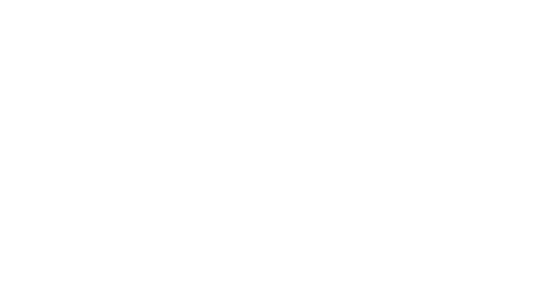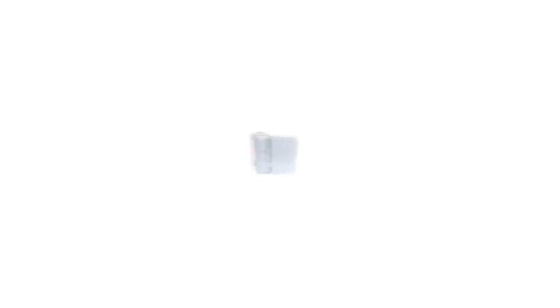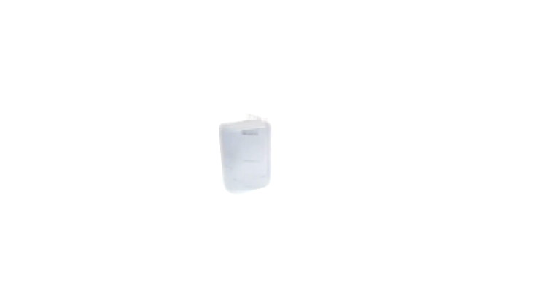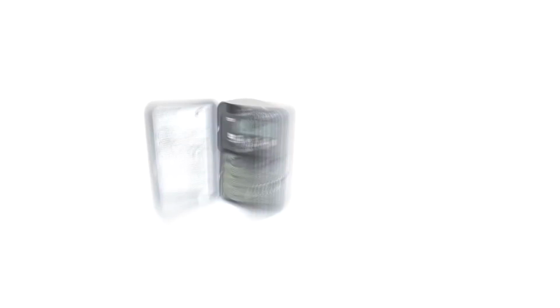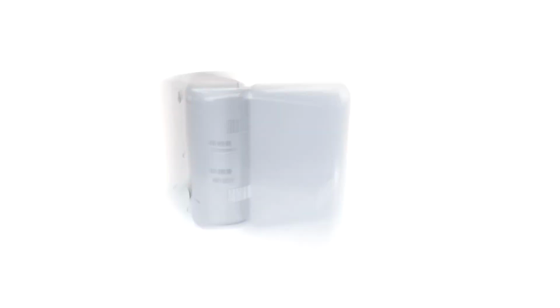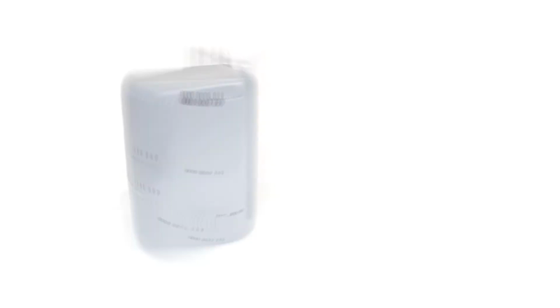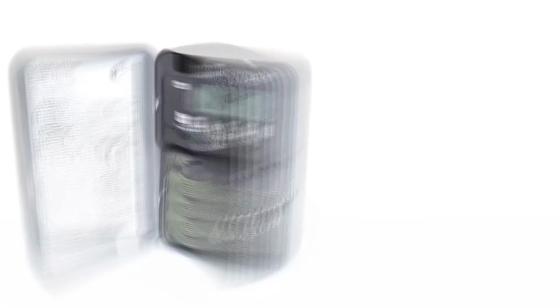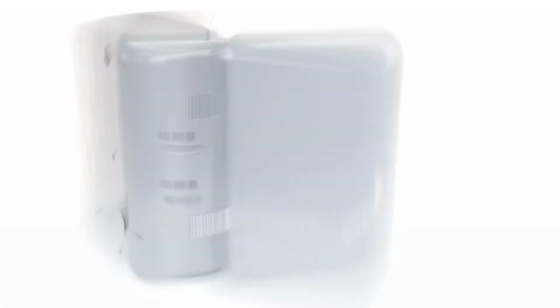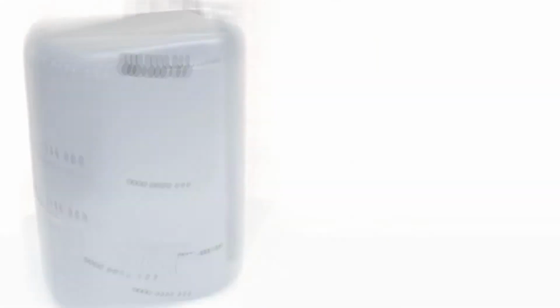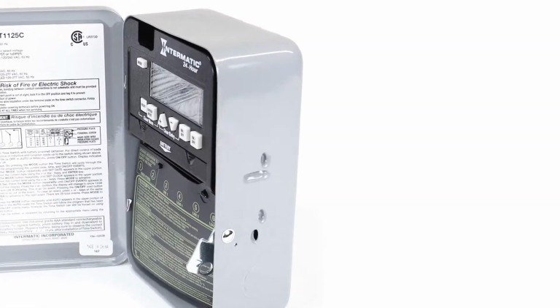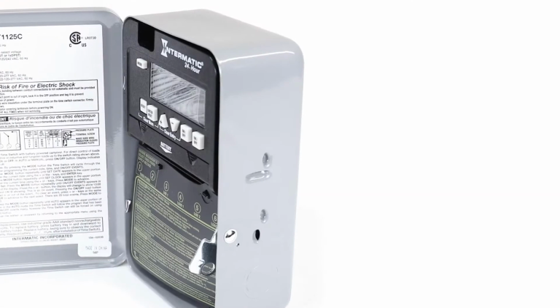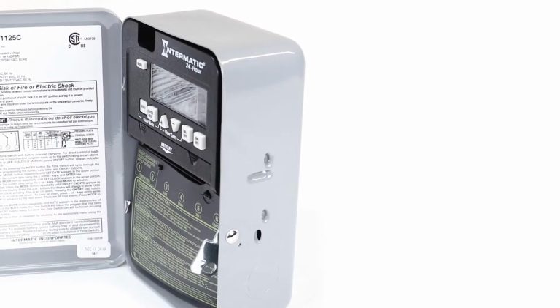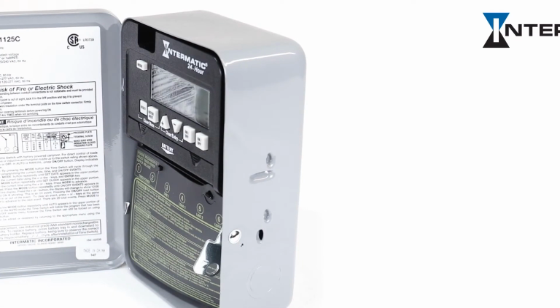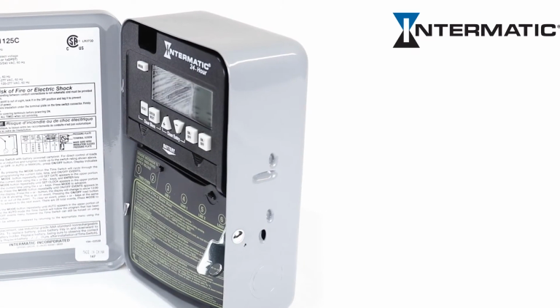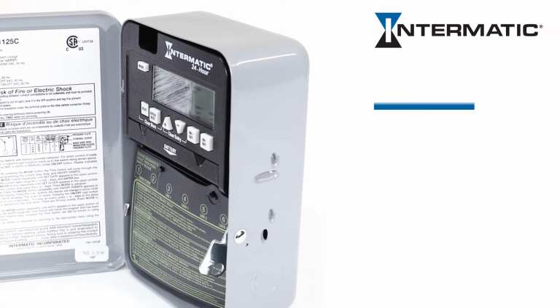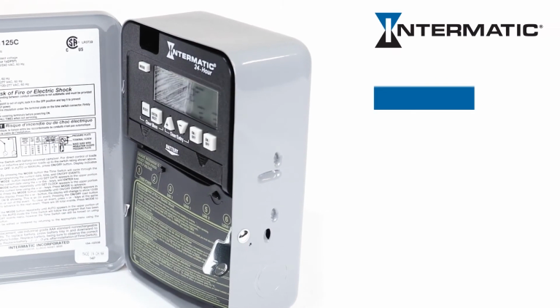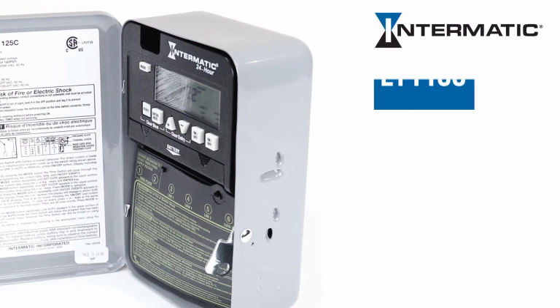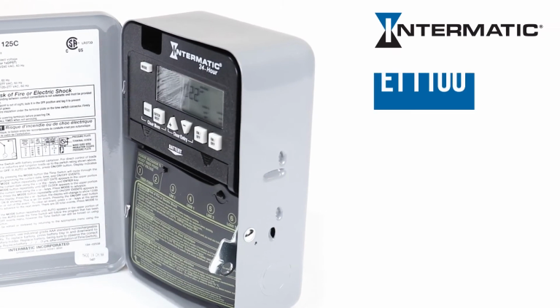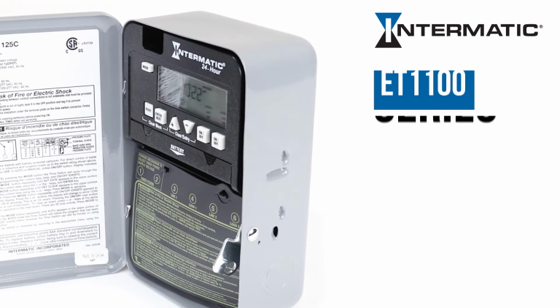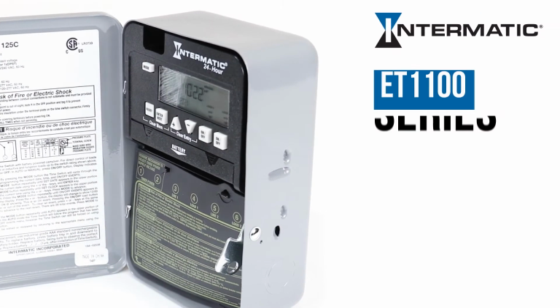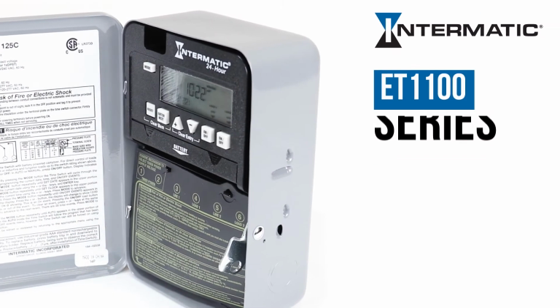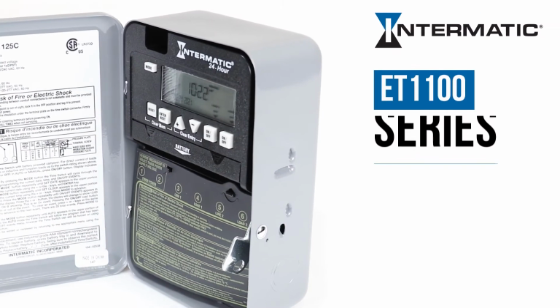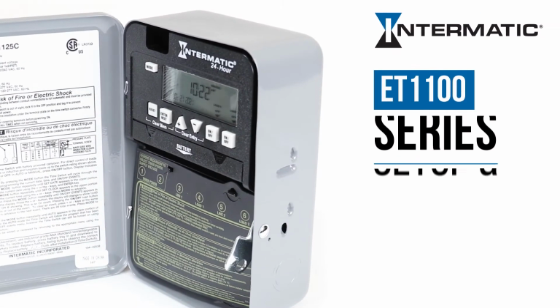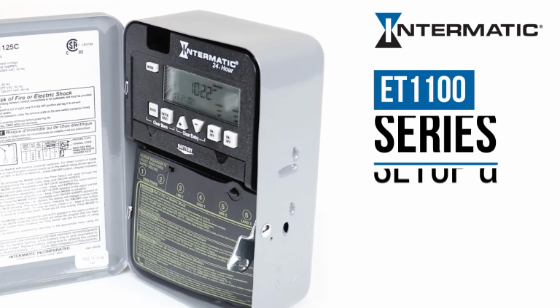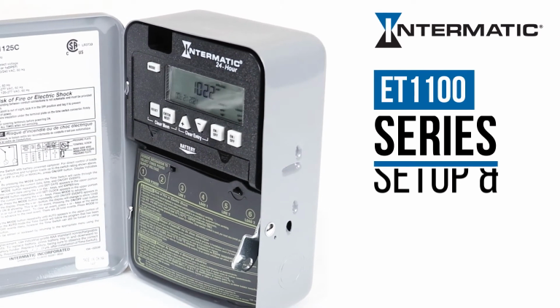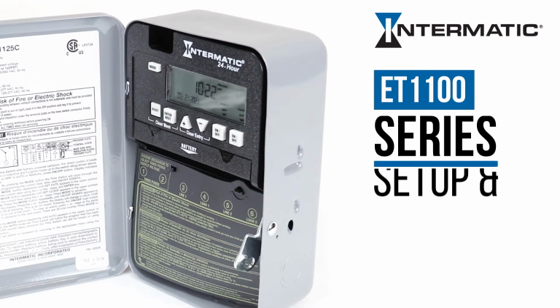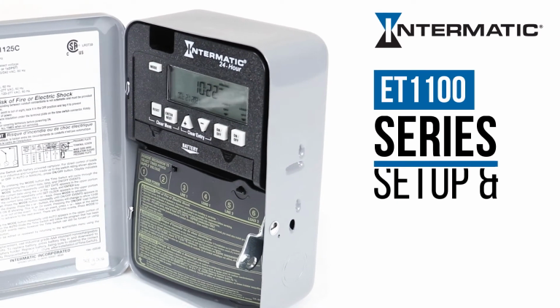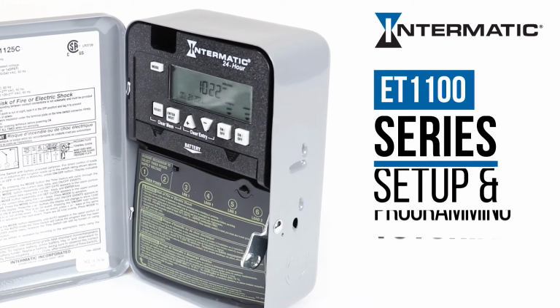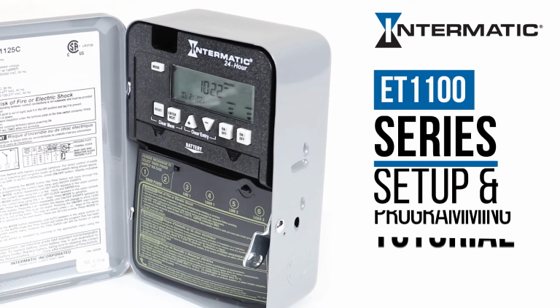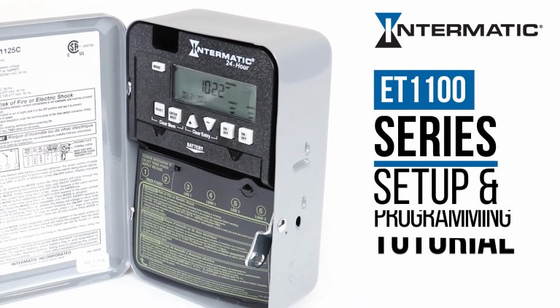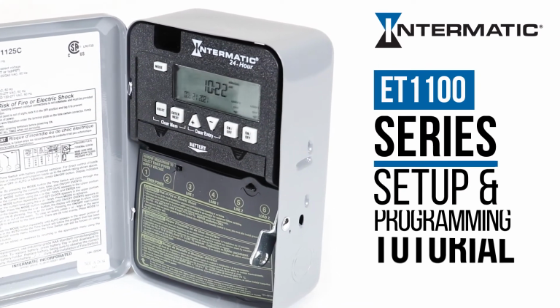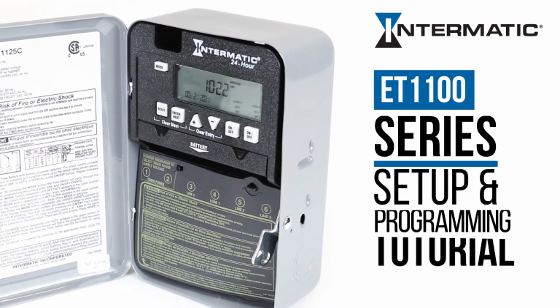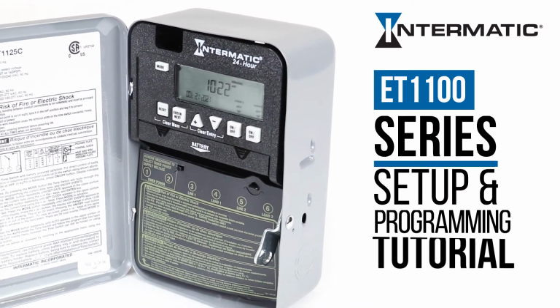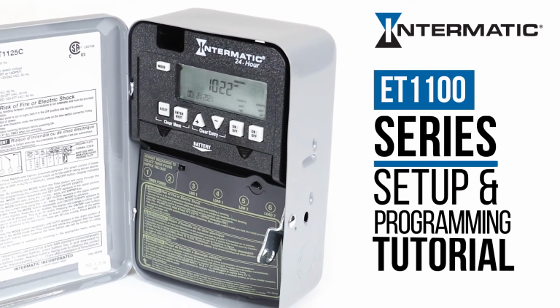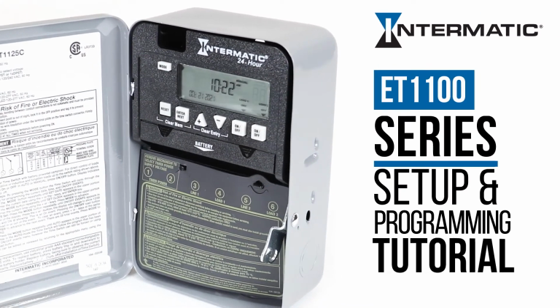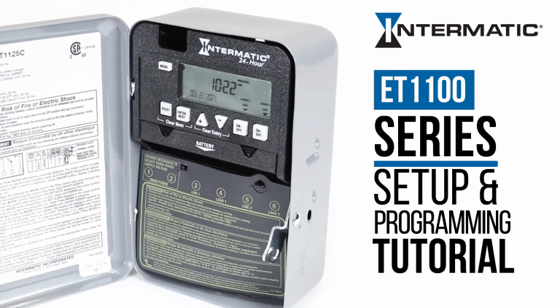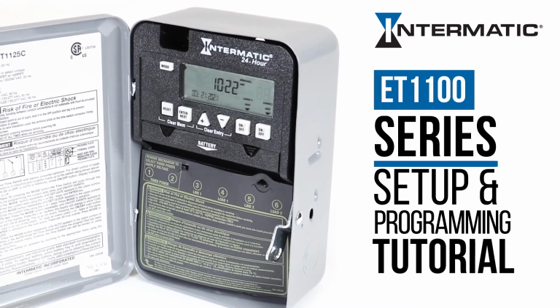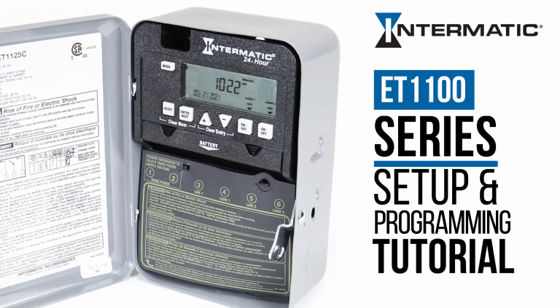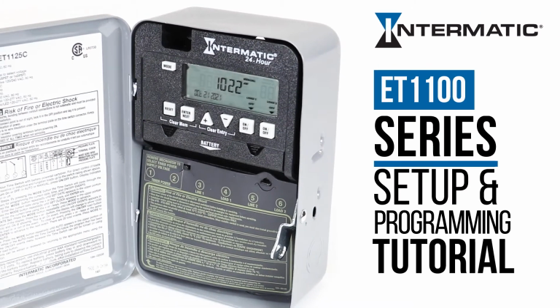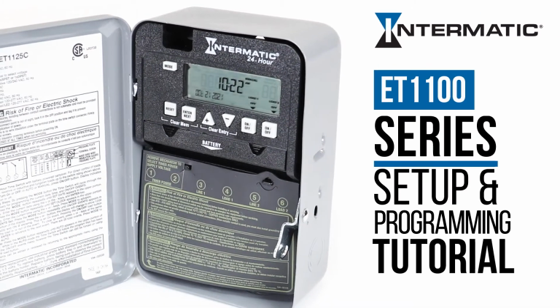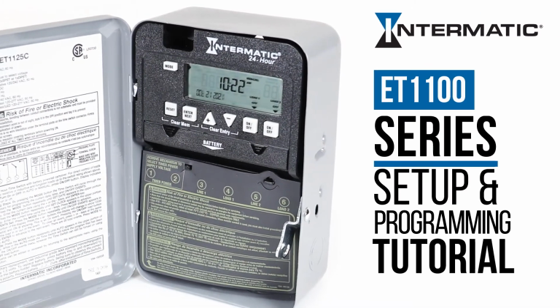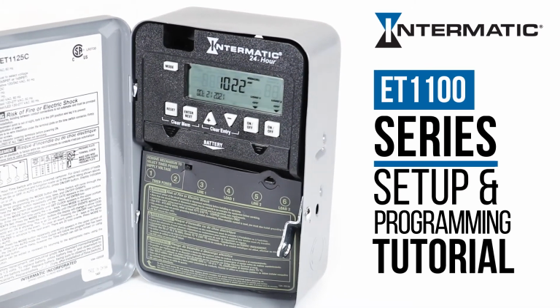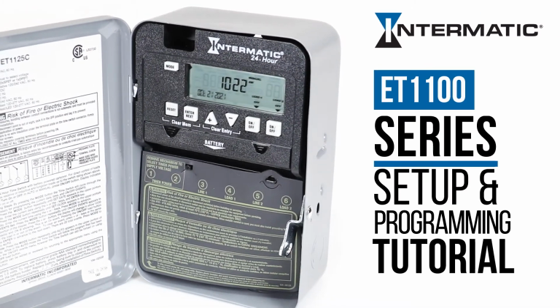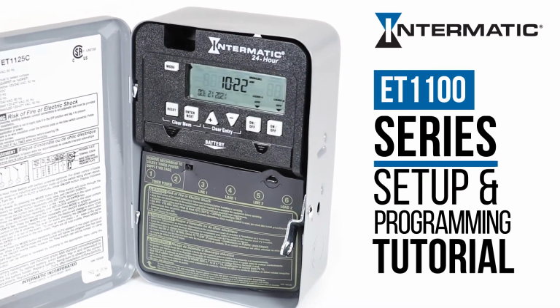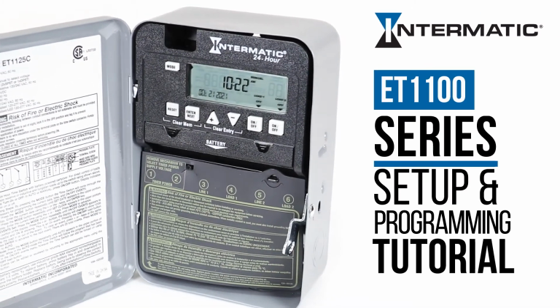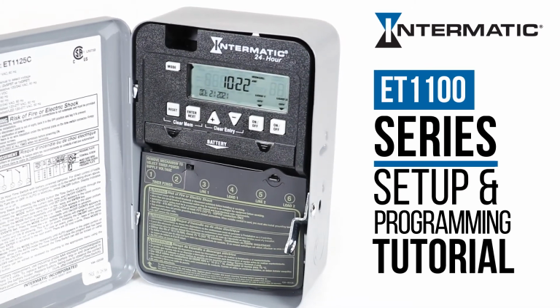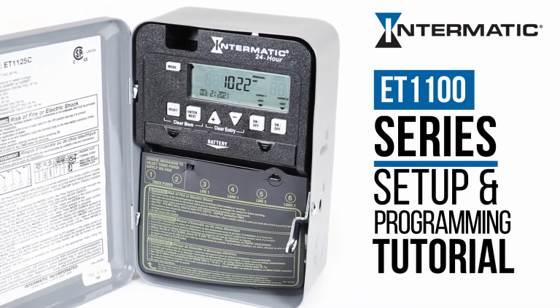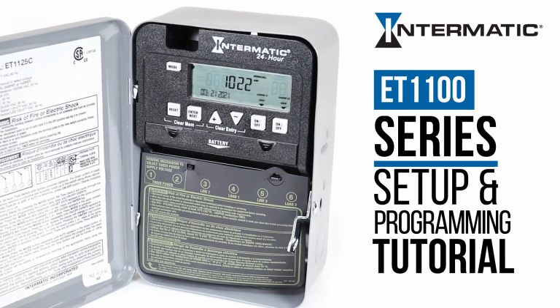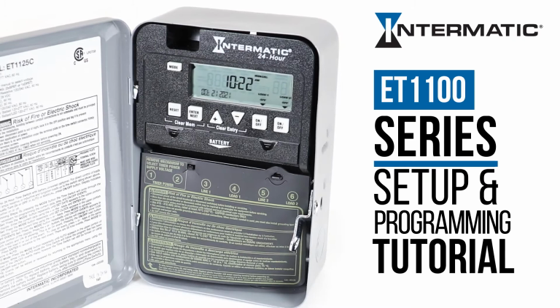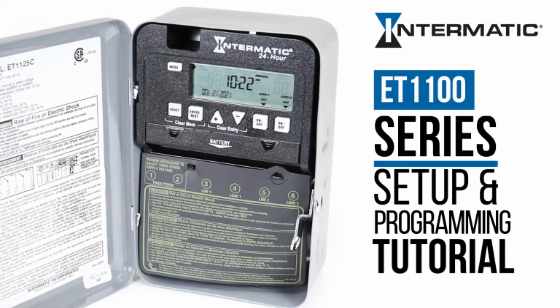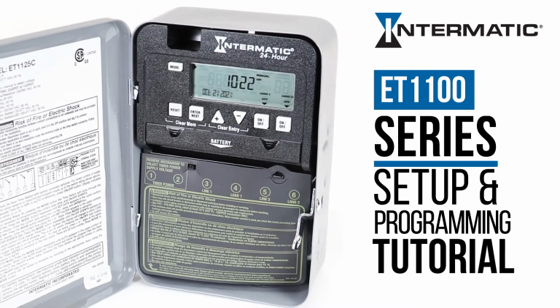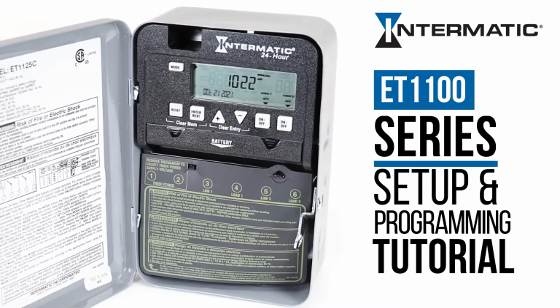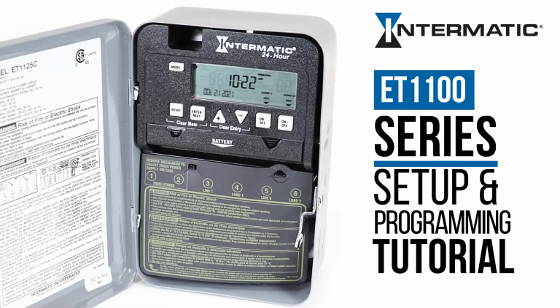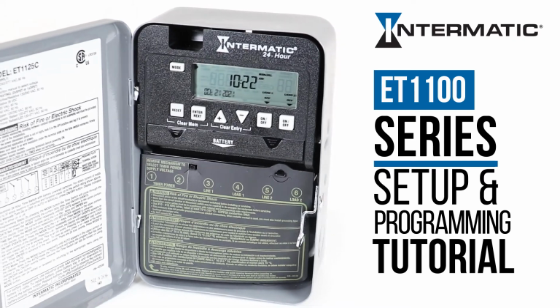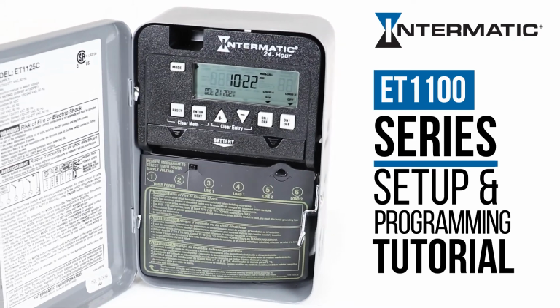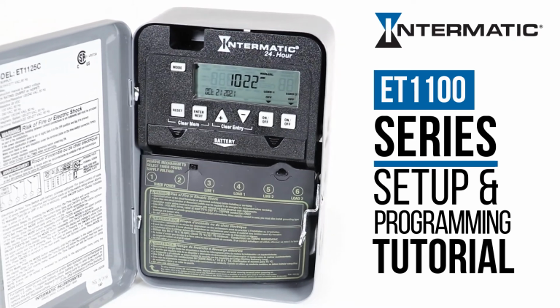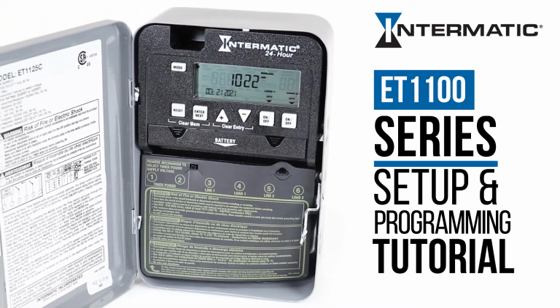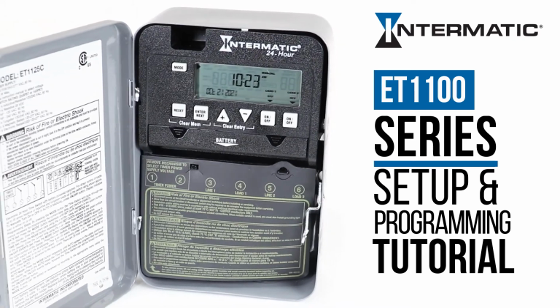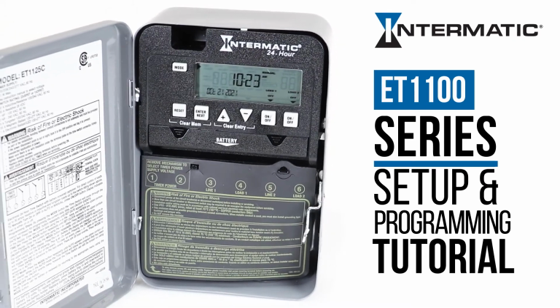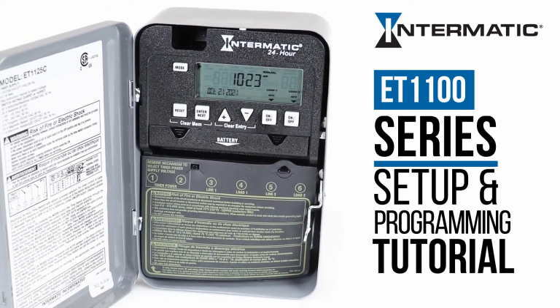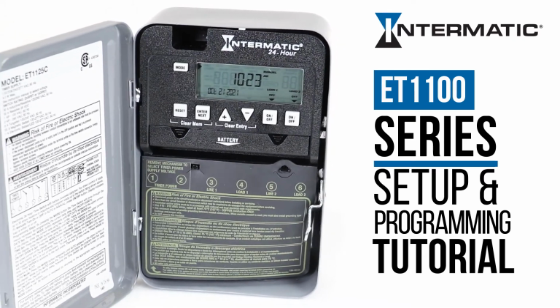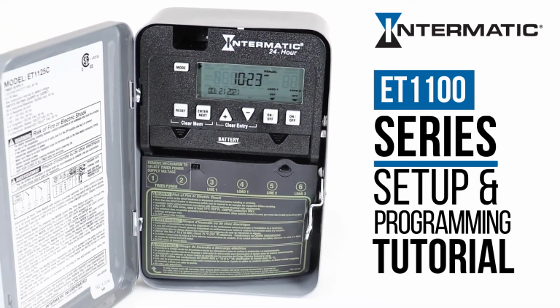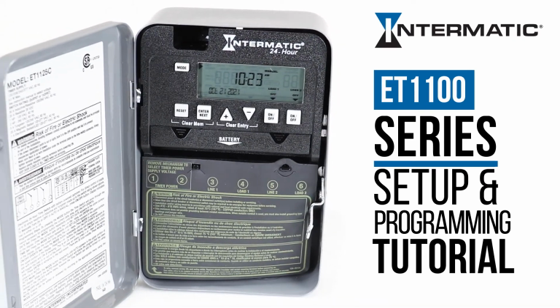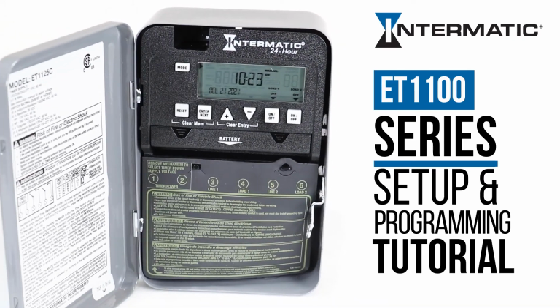This video will show you how easy it is to set up and program your Intermatic ET1100 Series Digital Timer.